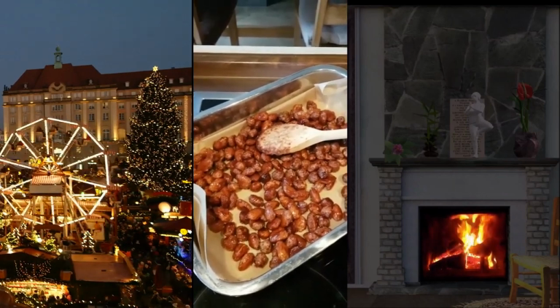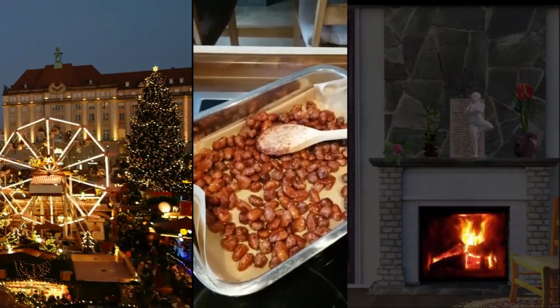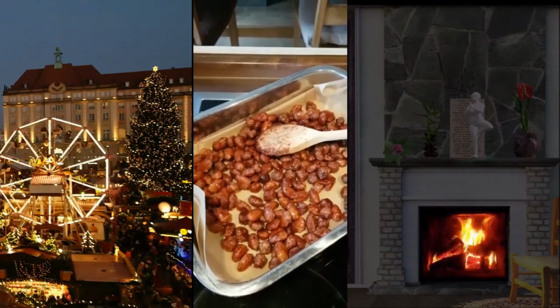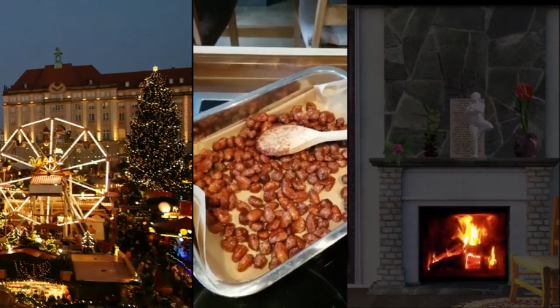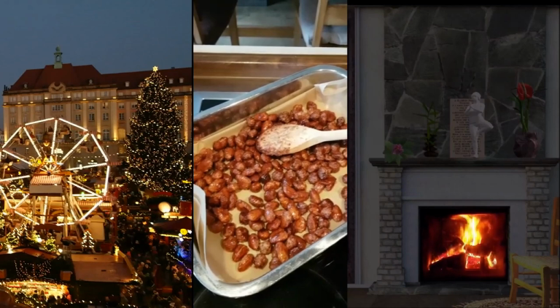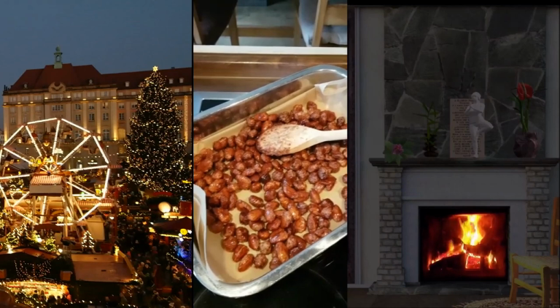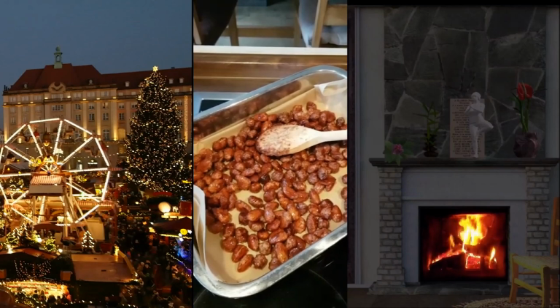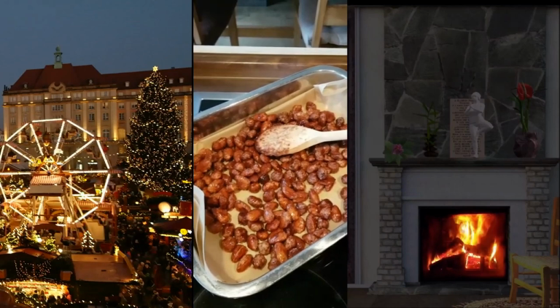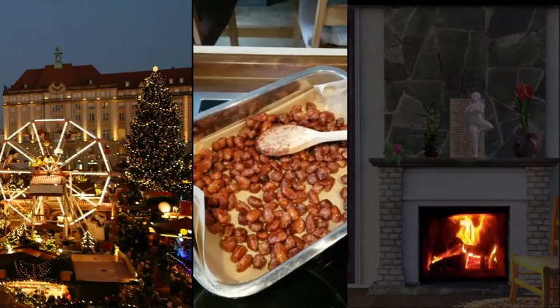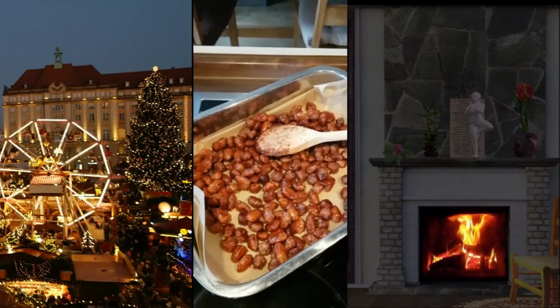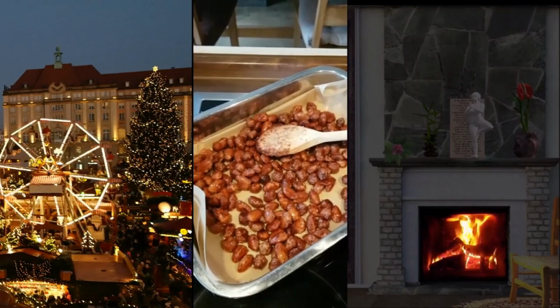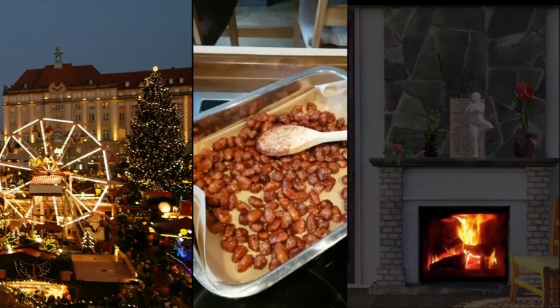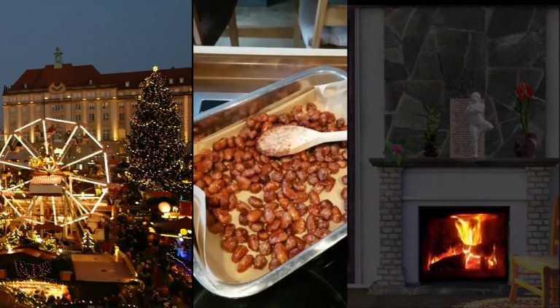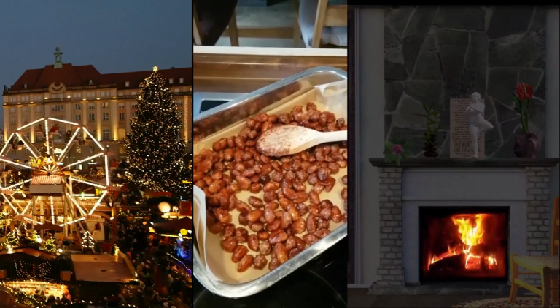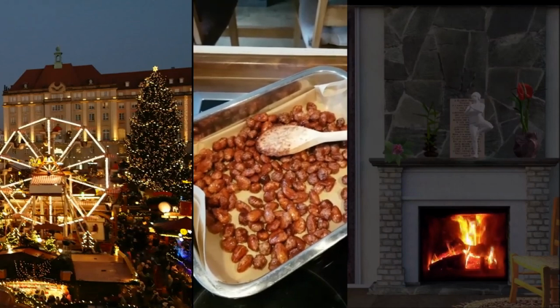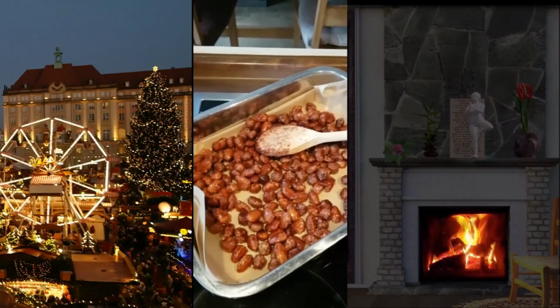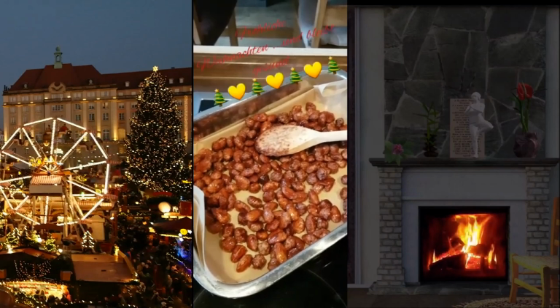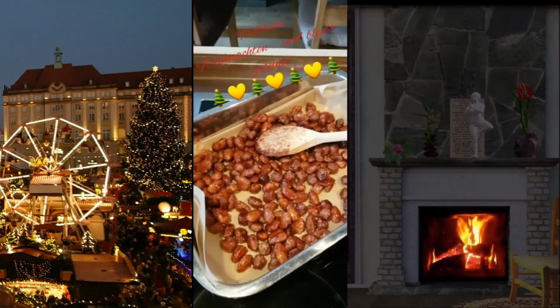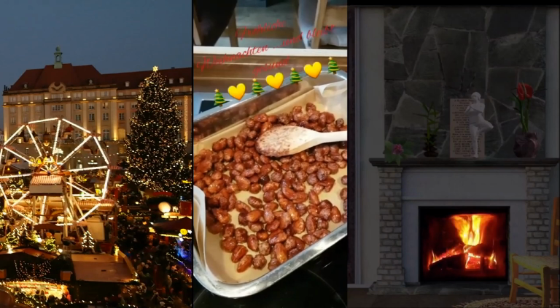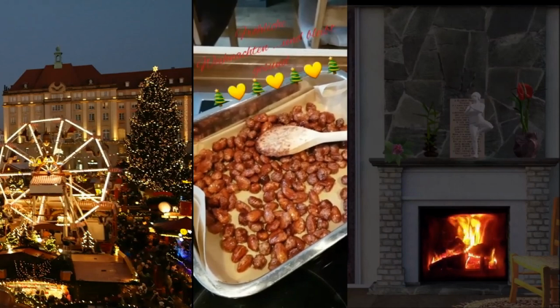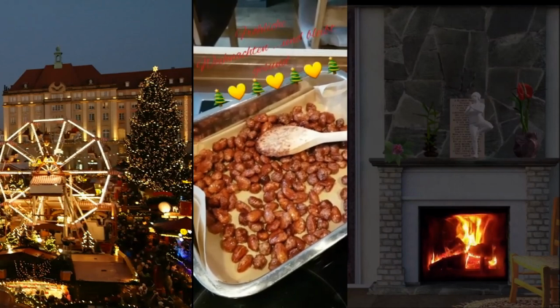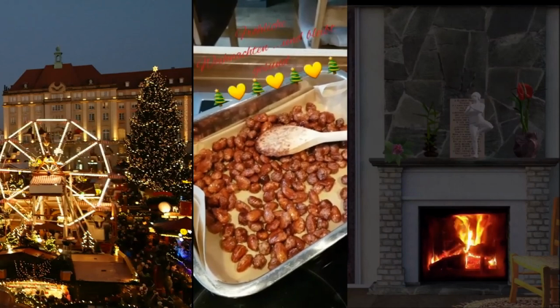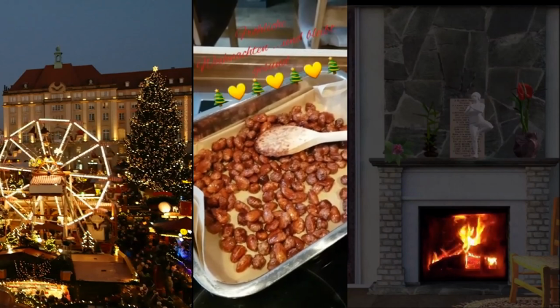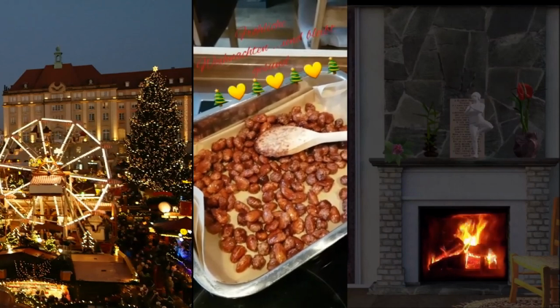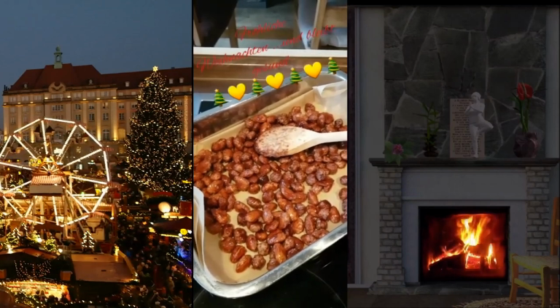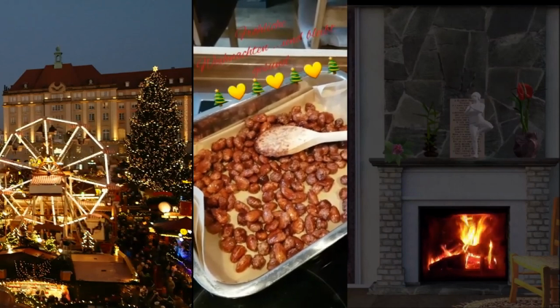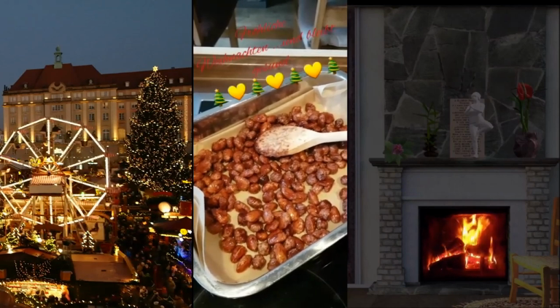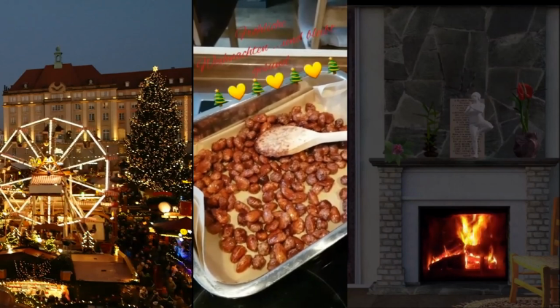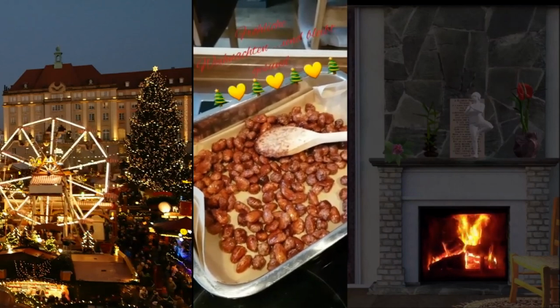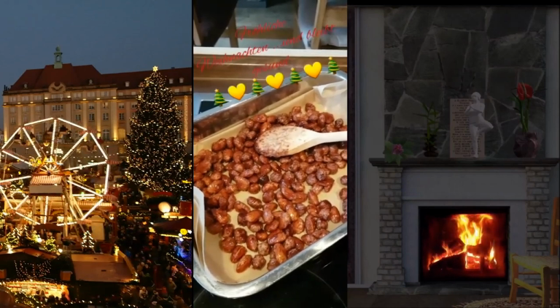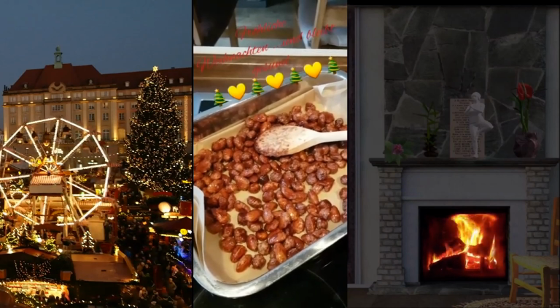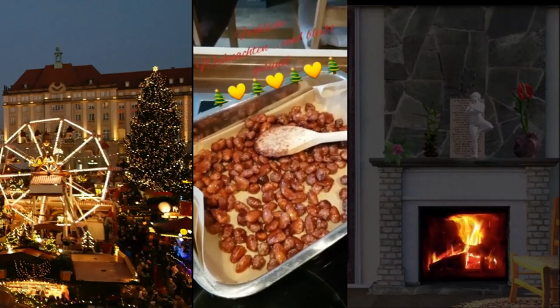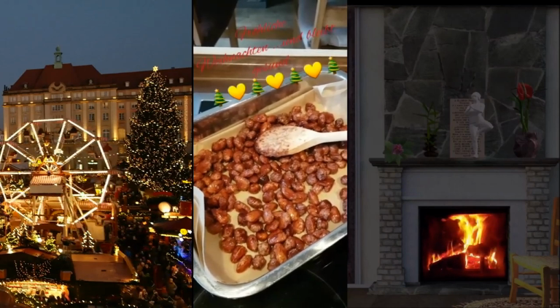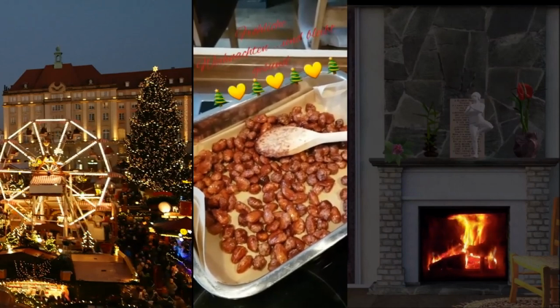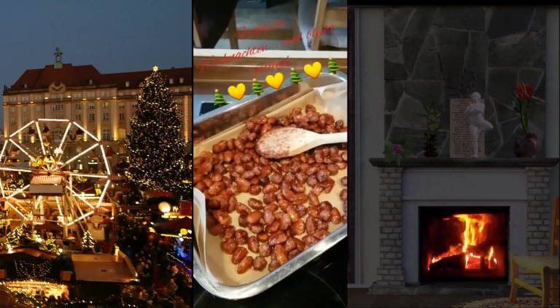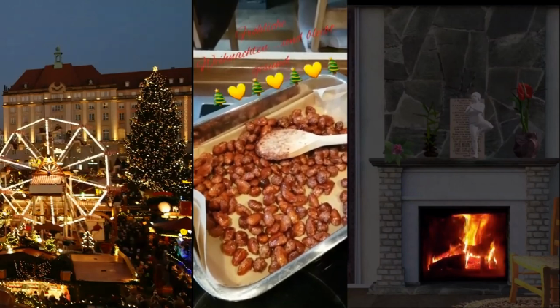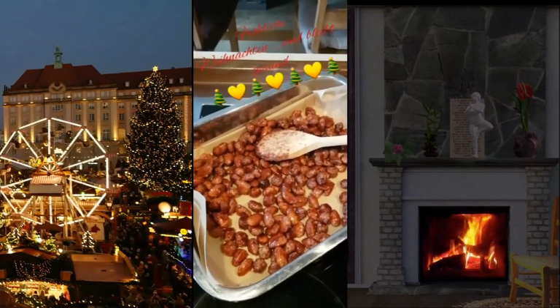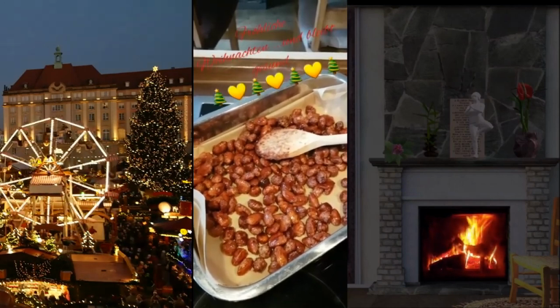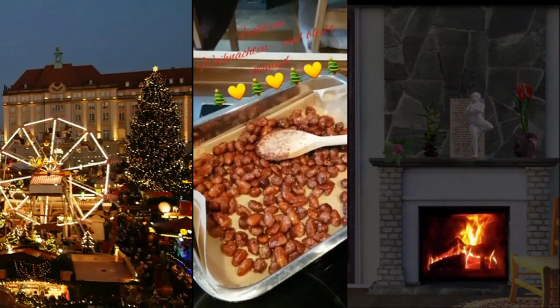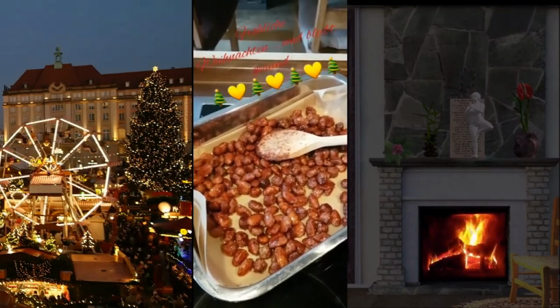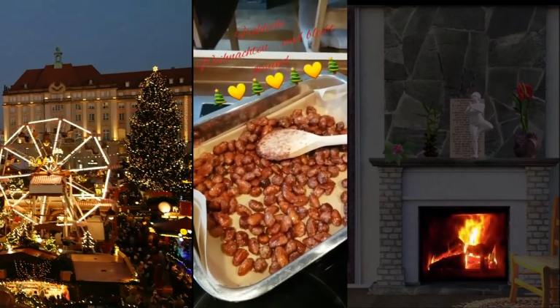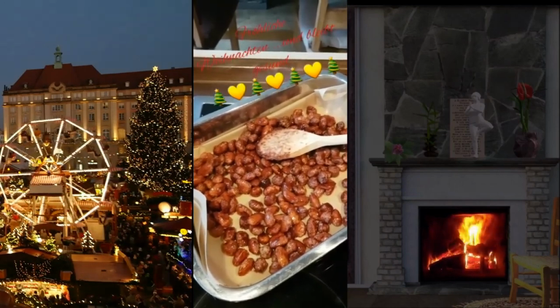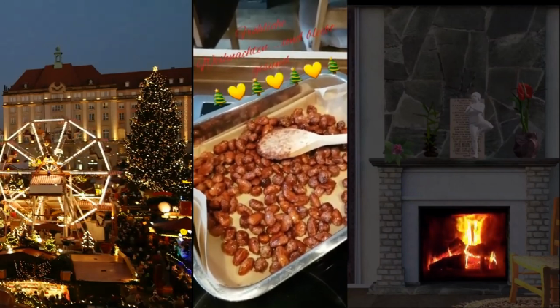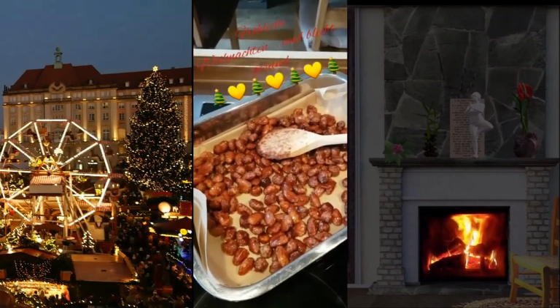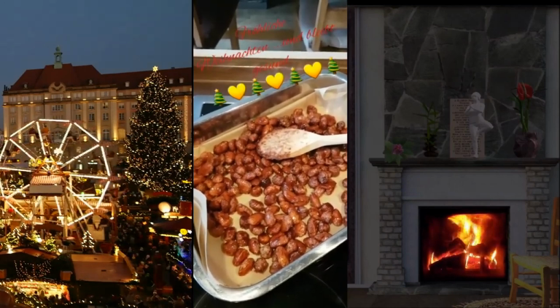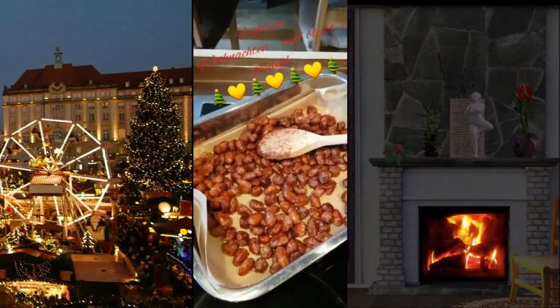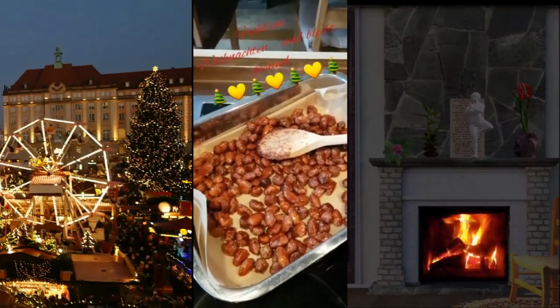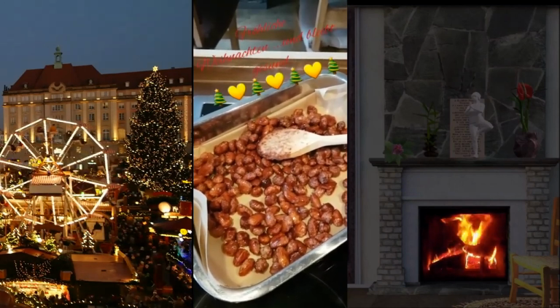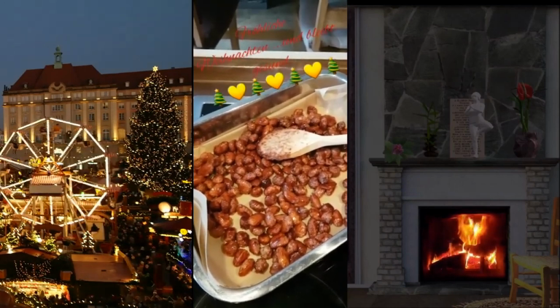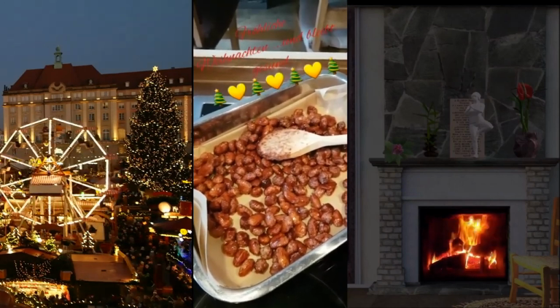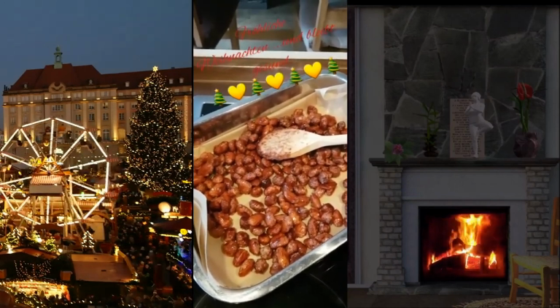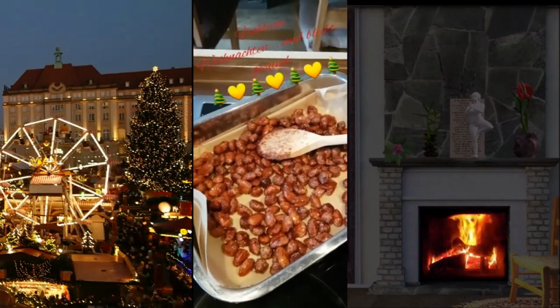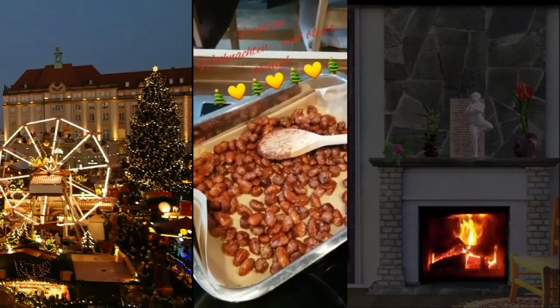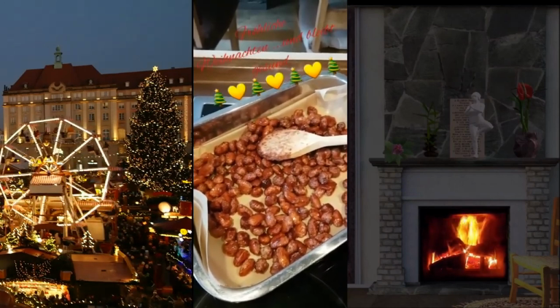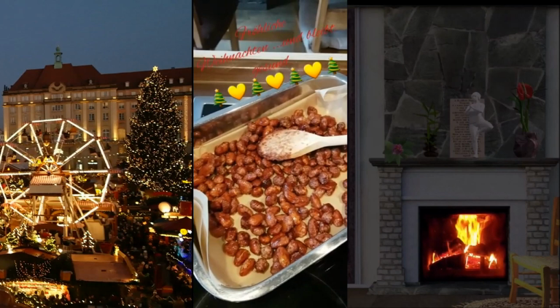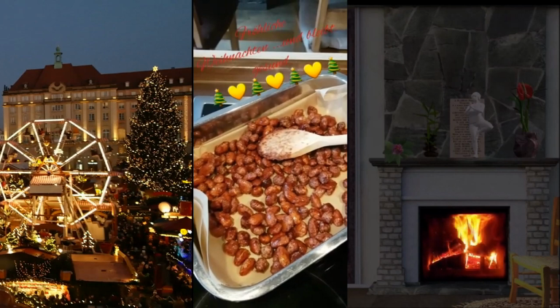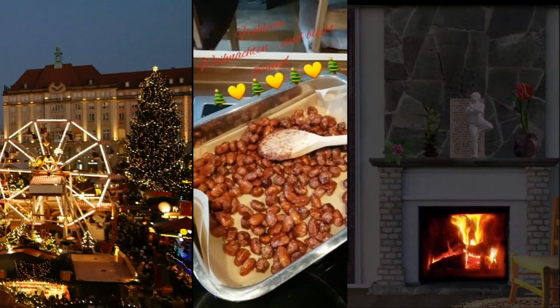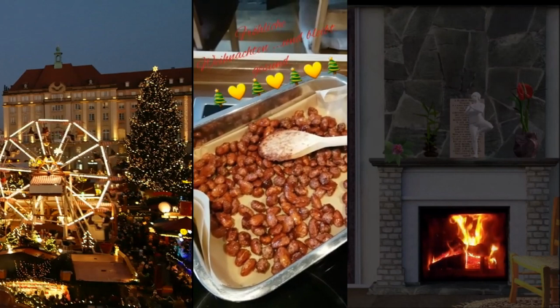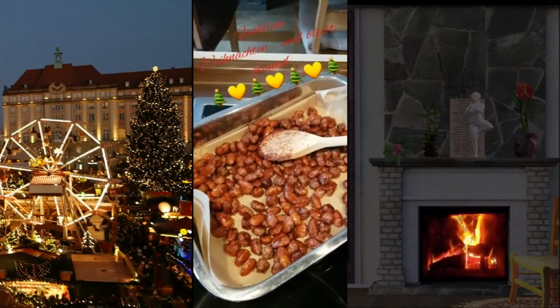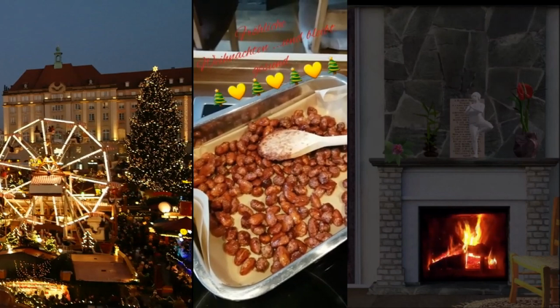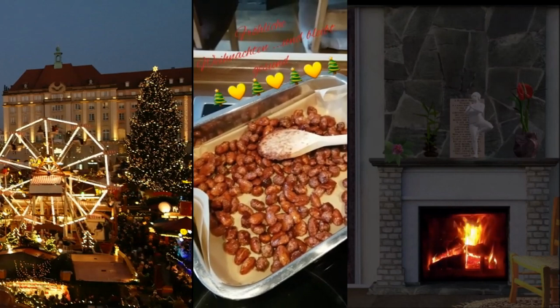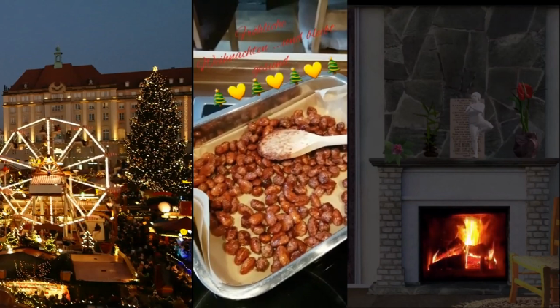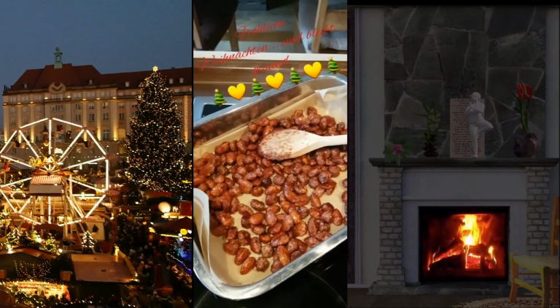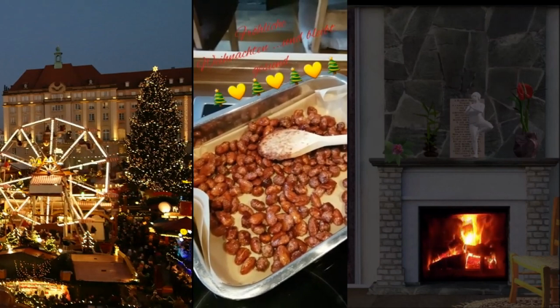Ich wünsche euch allen schöne Weihnachten, eine schöne Adventszeit. Kommt gut ins neue Jahr und bleibt gesund.